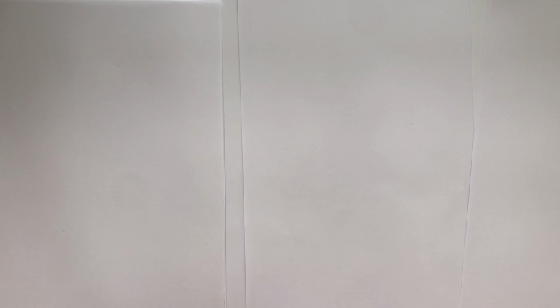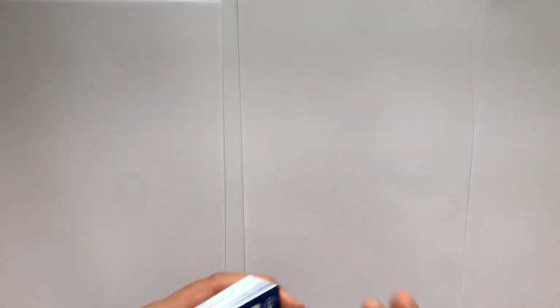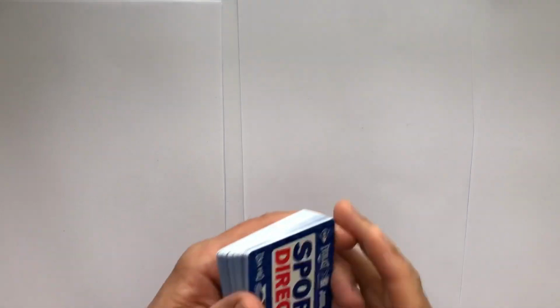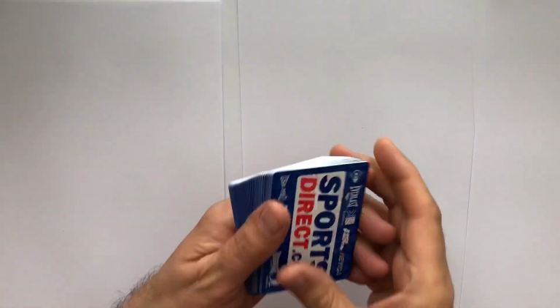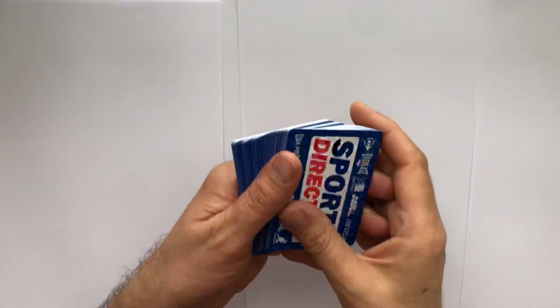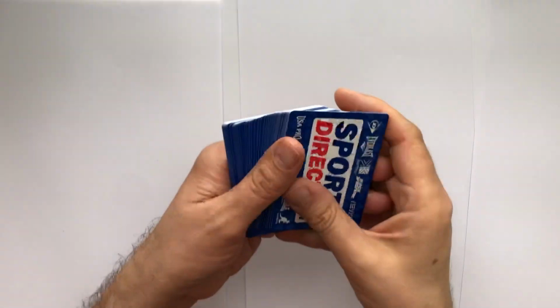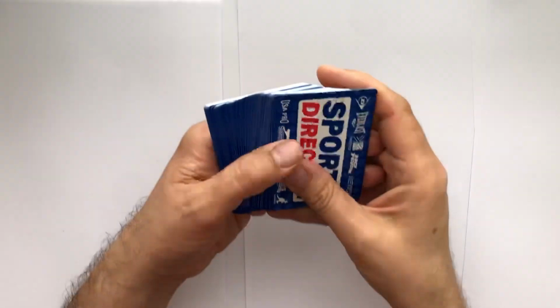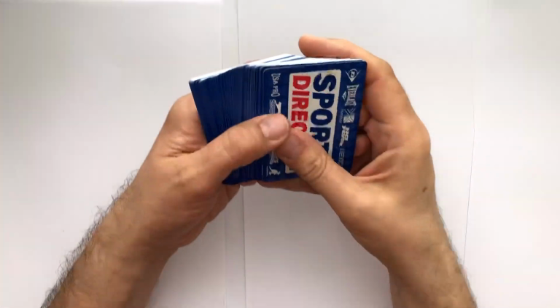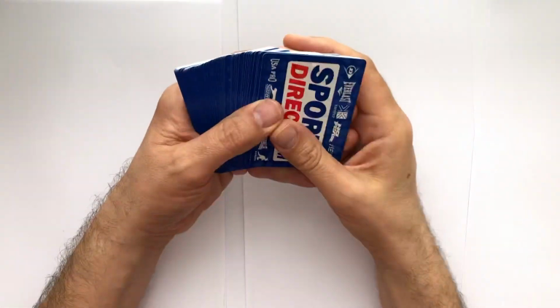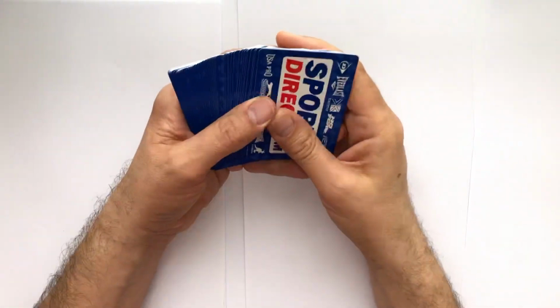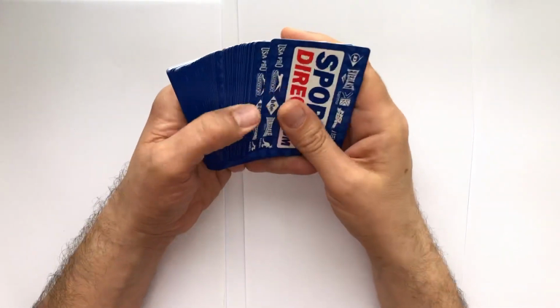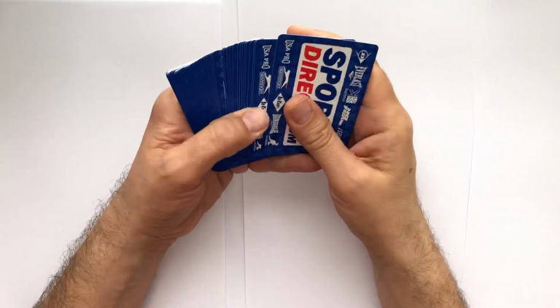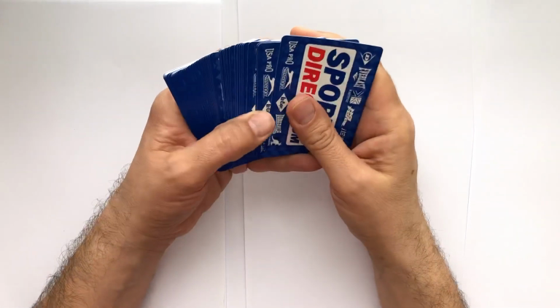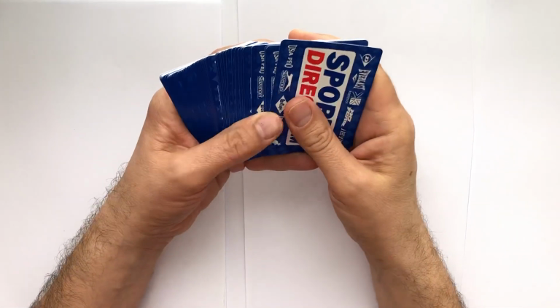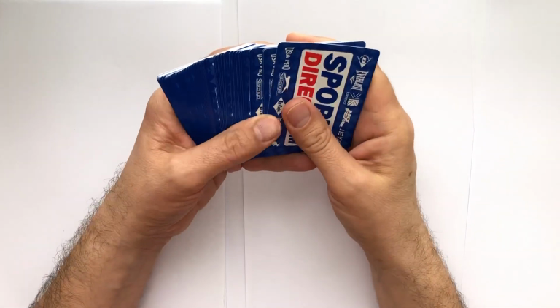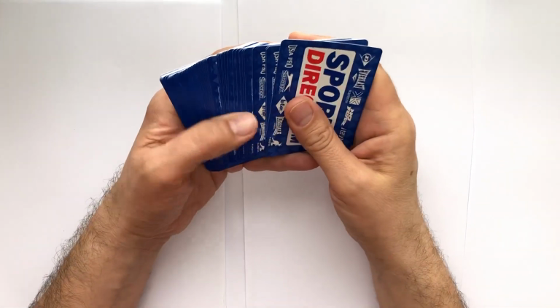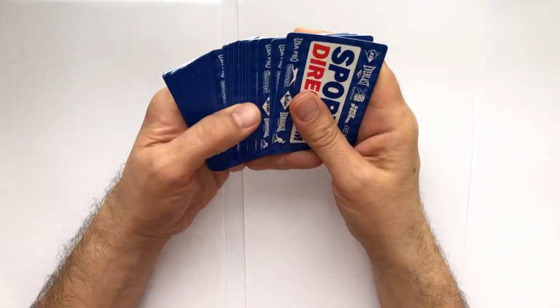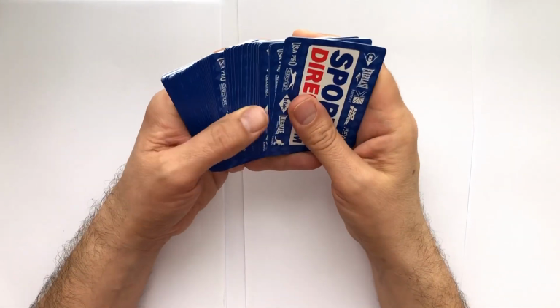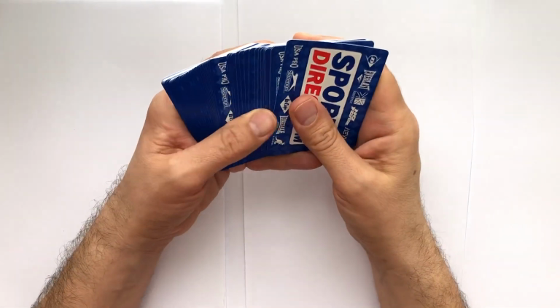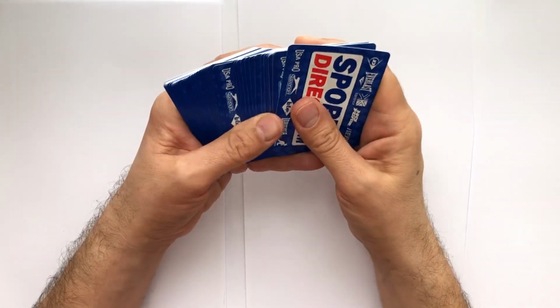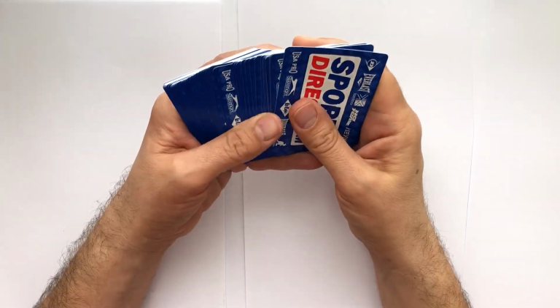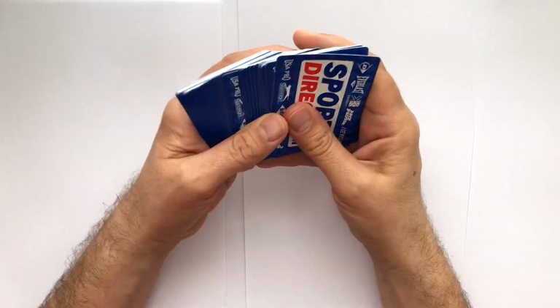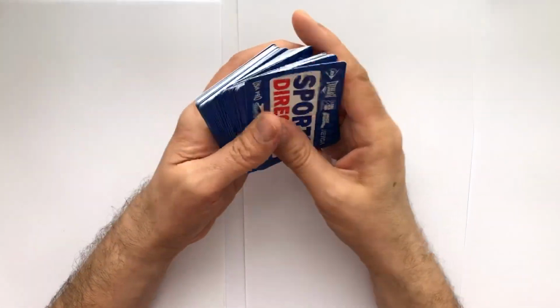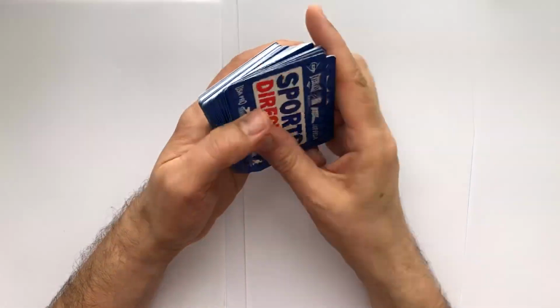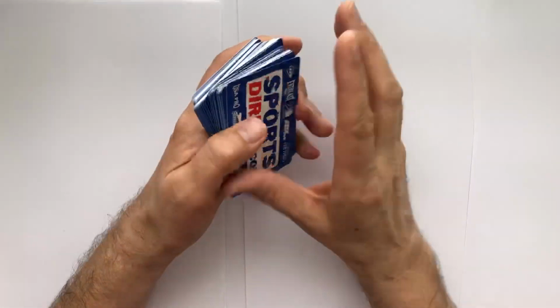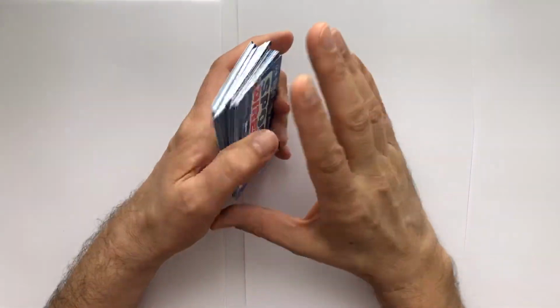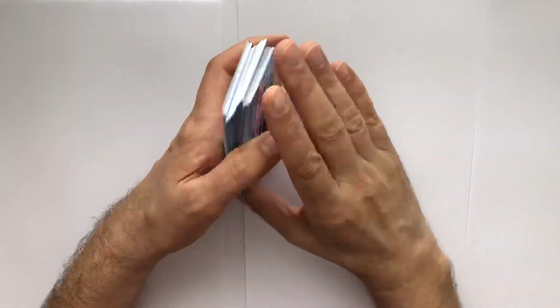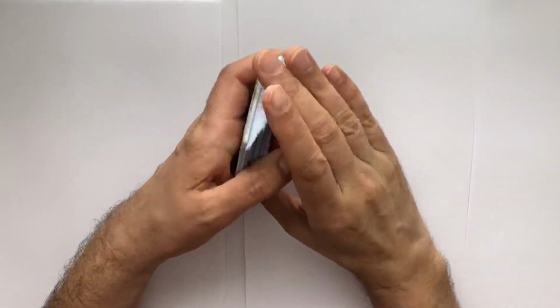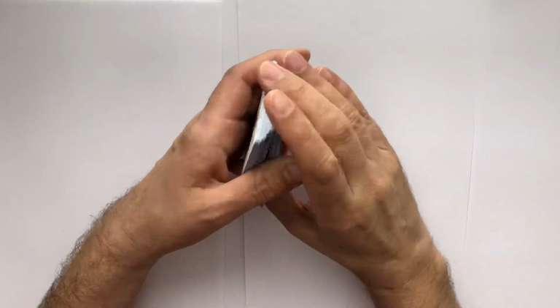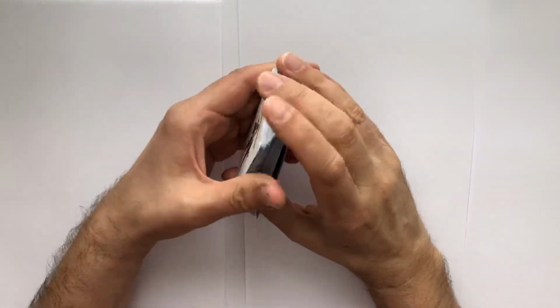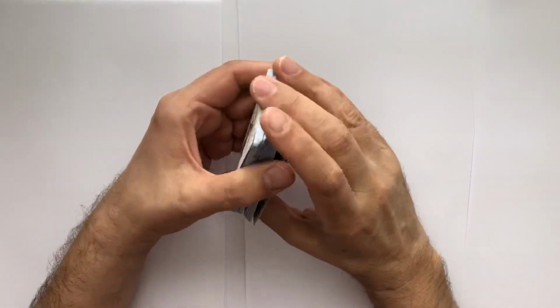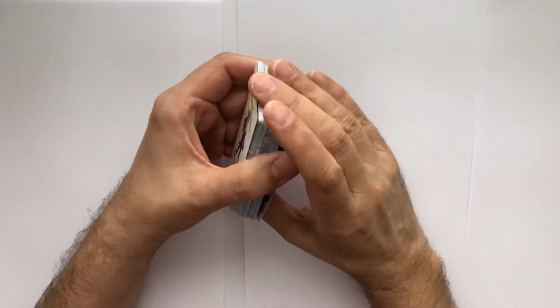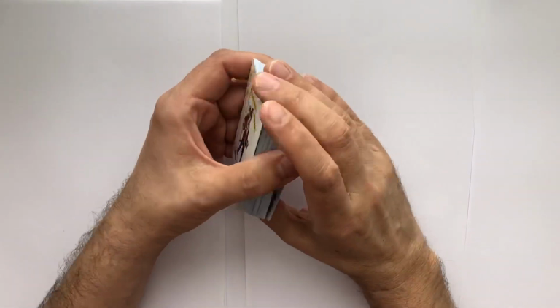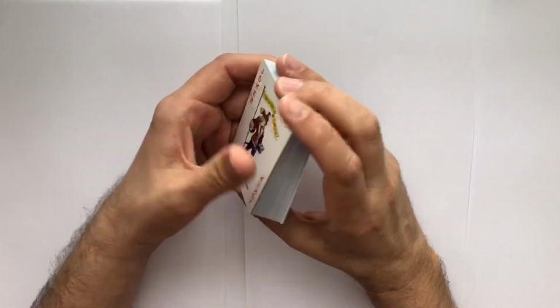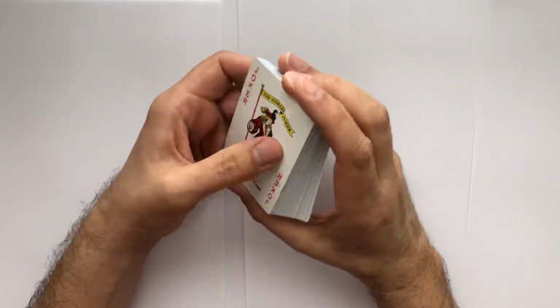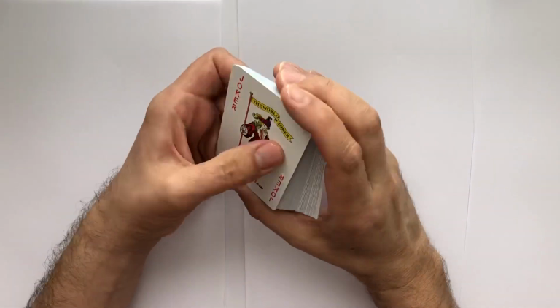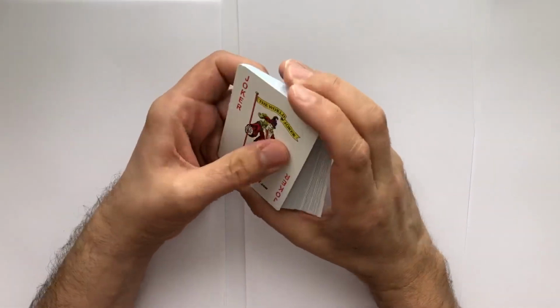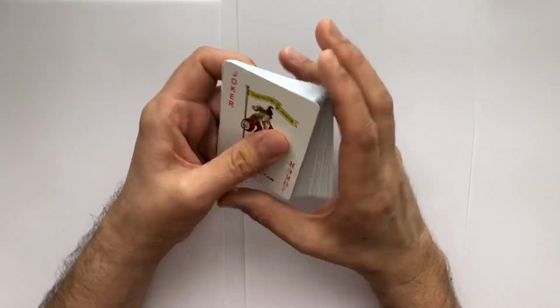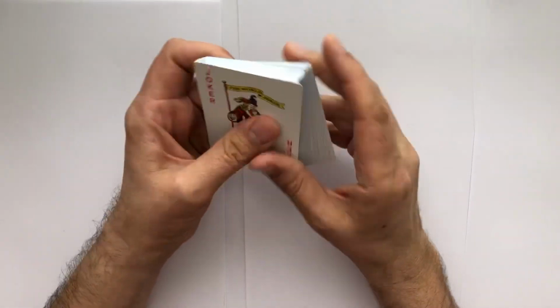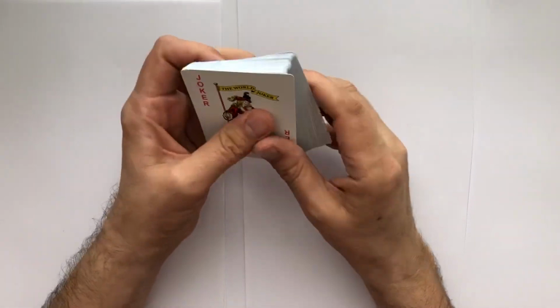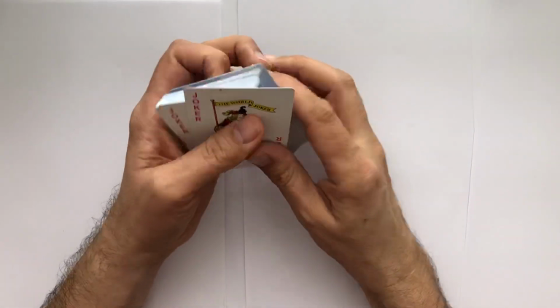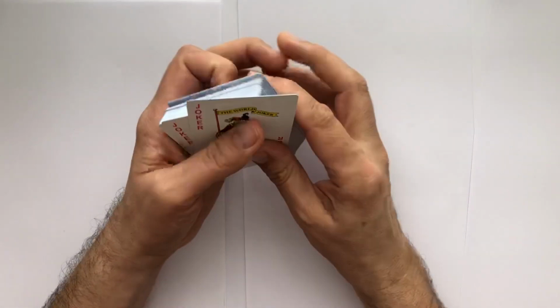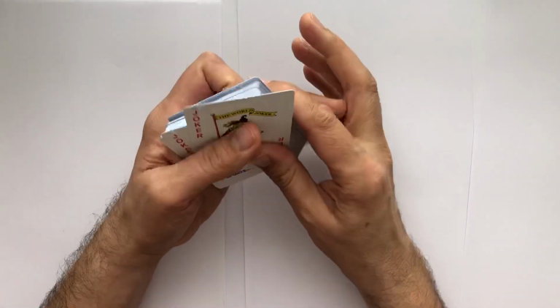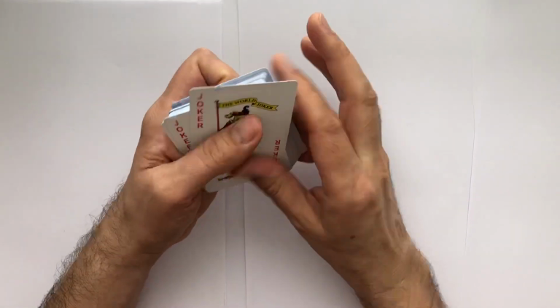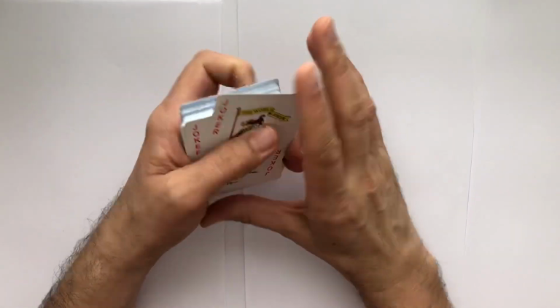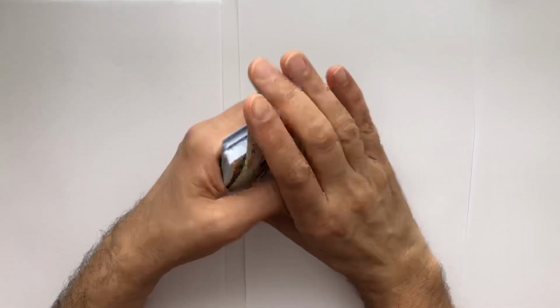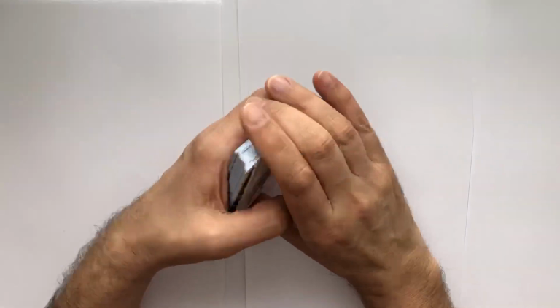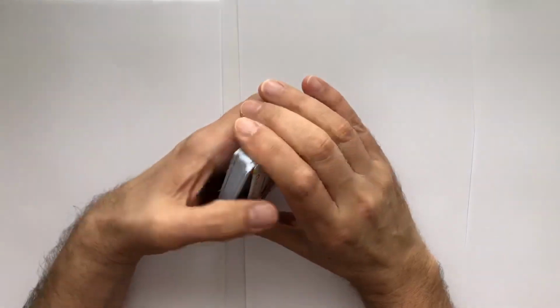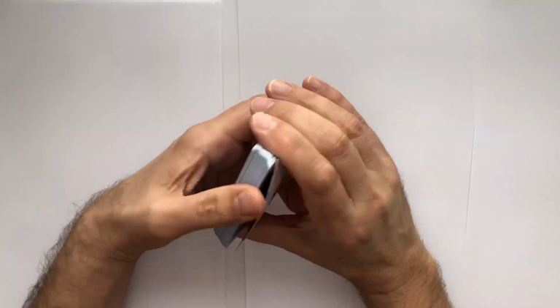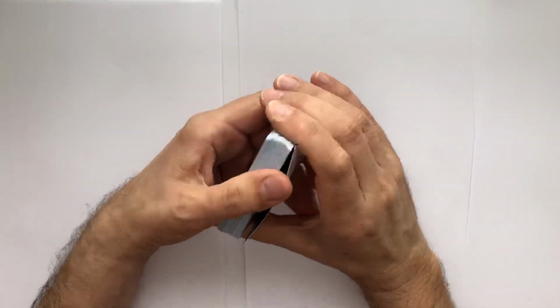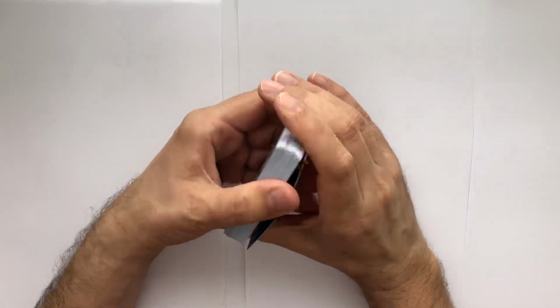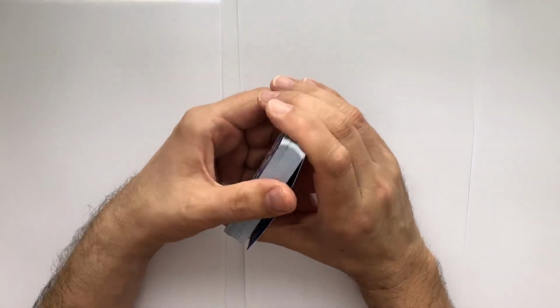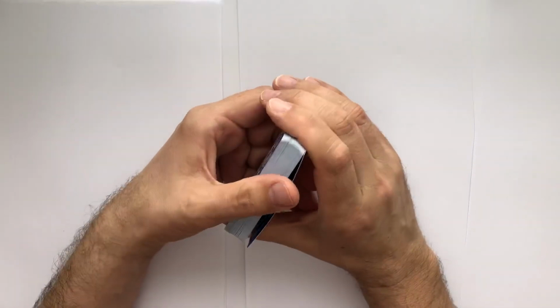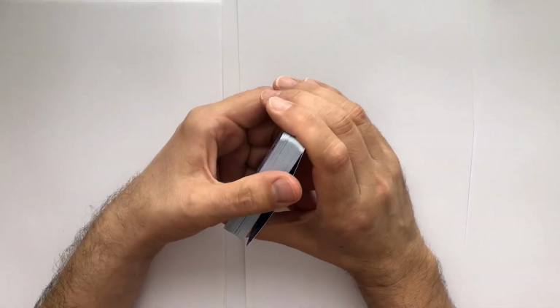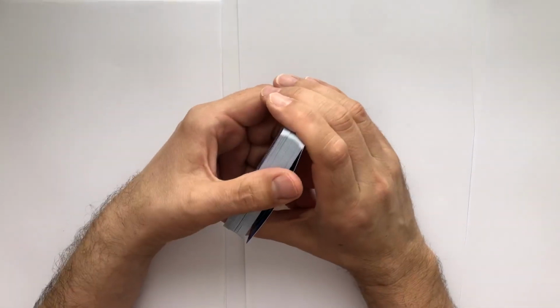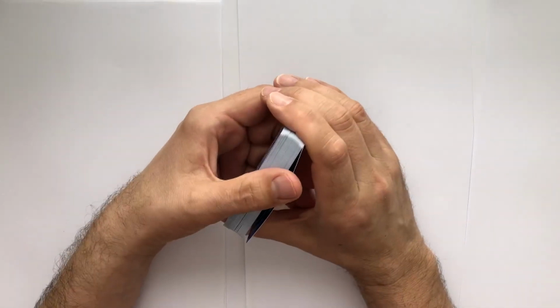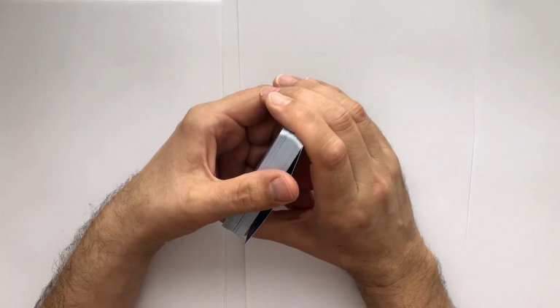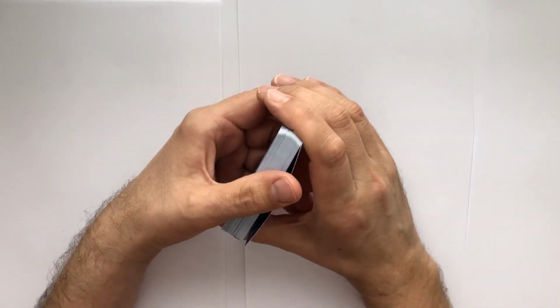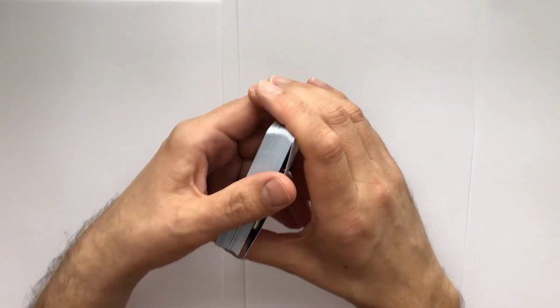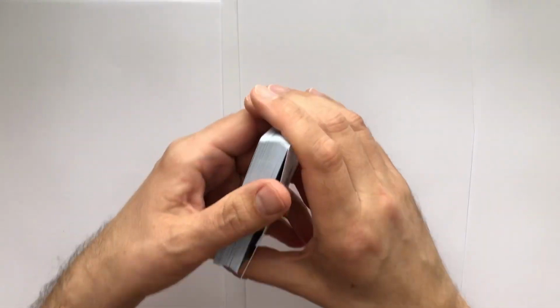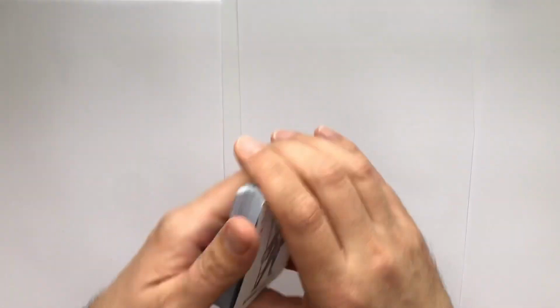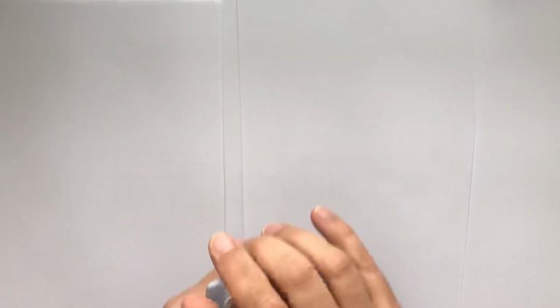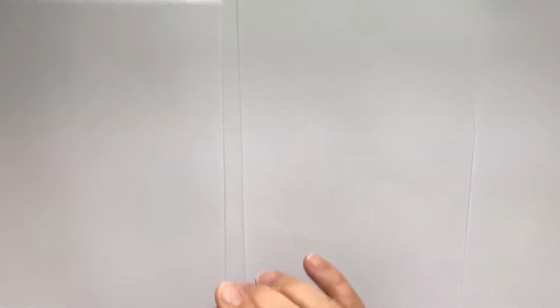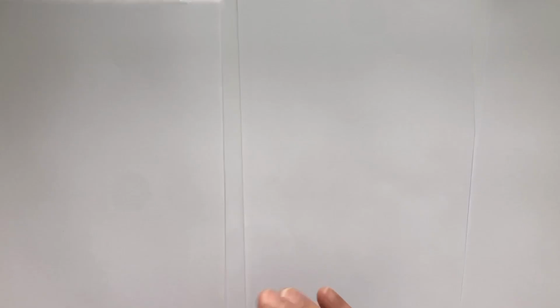In this video I'm going to show you how to play a little game with young people to help learn number bonds.